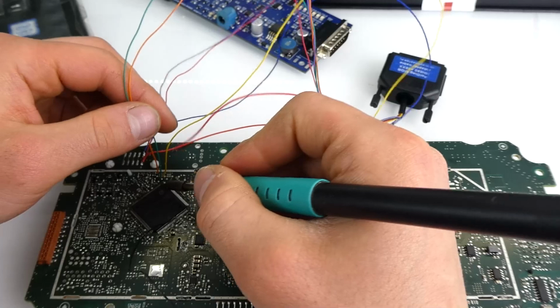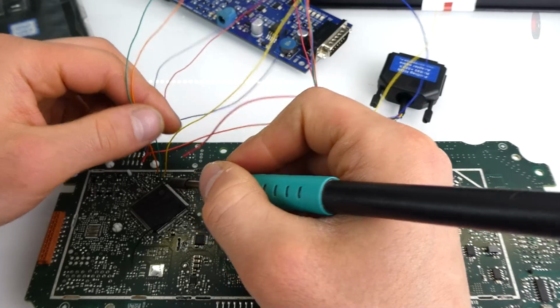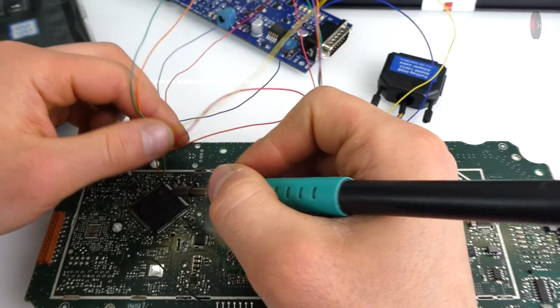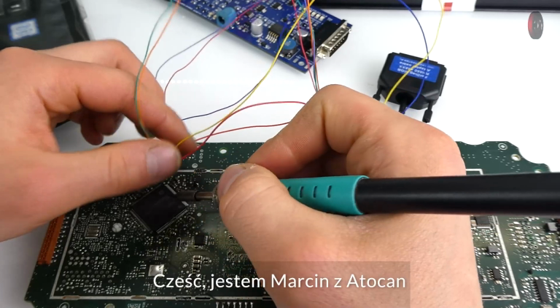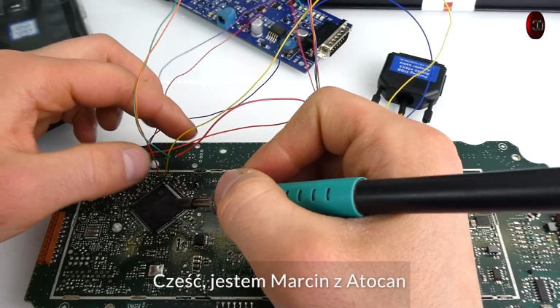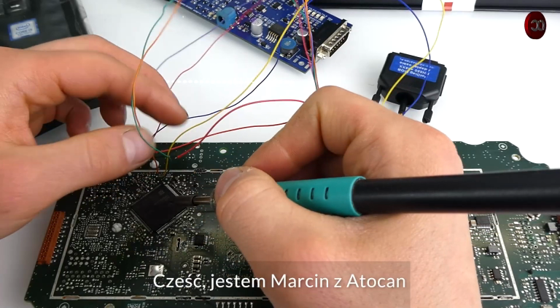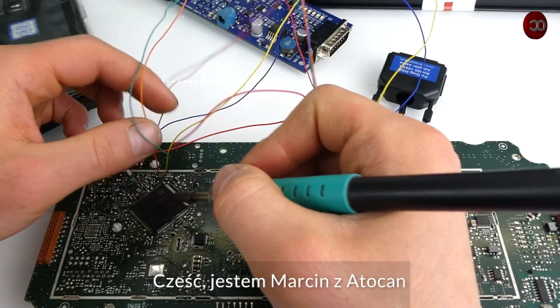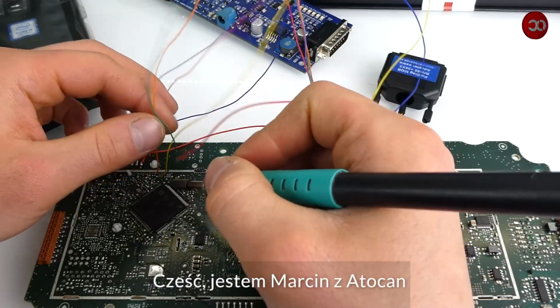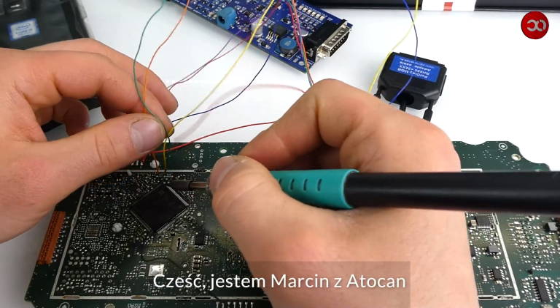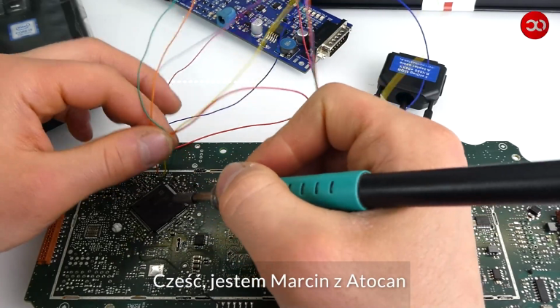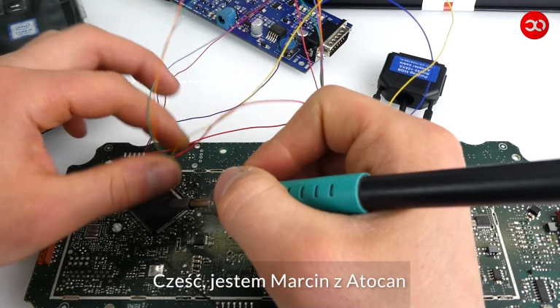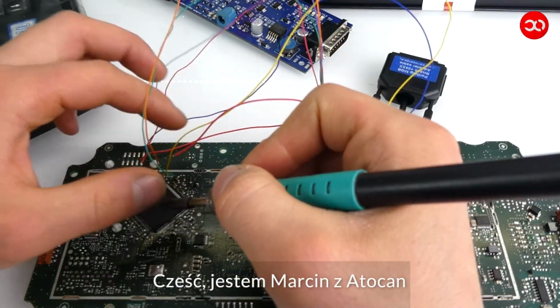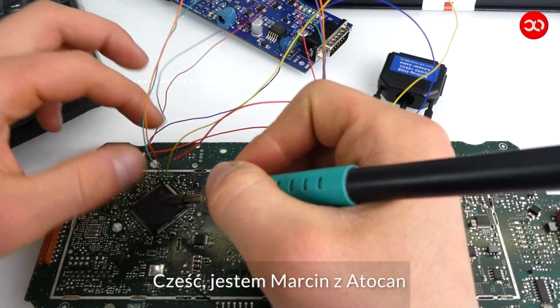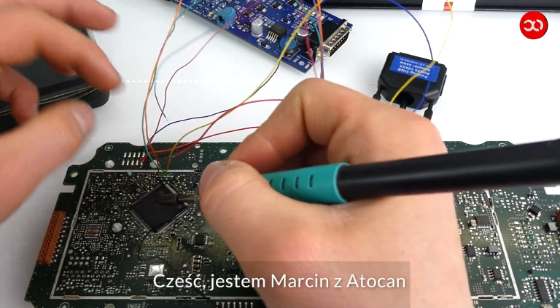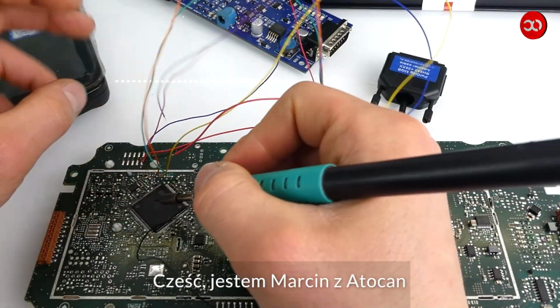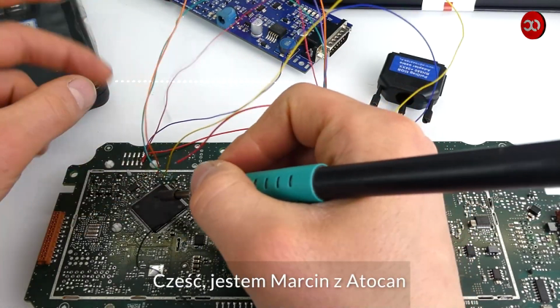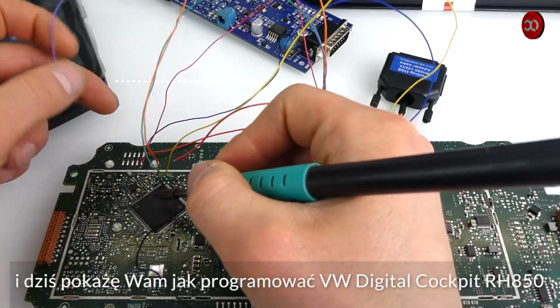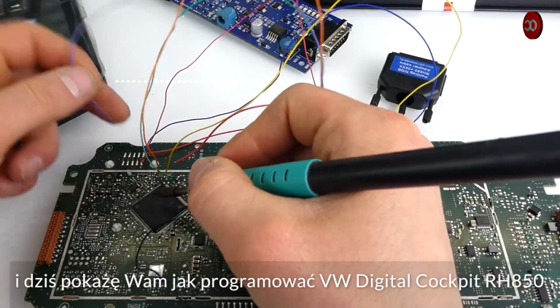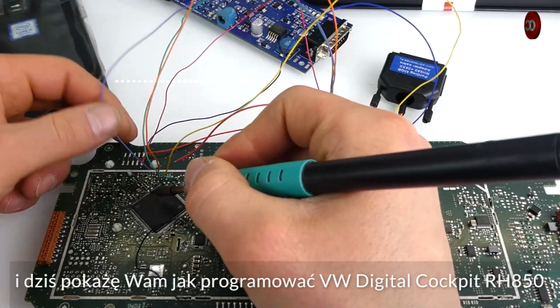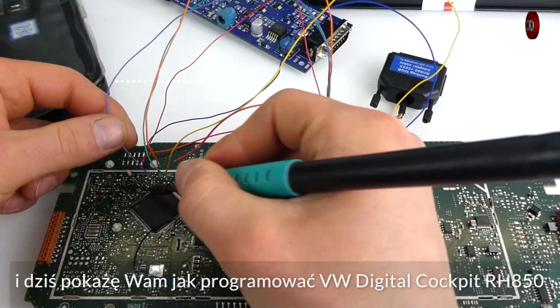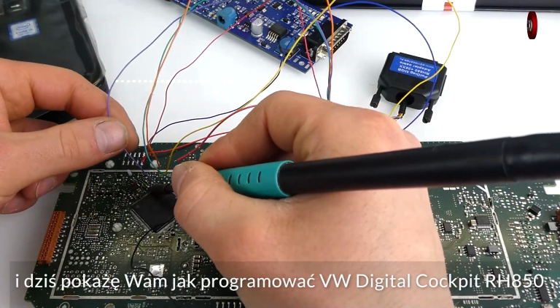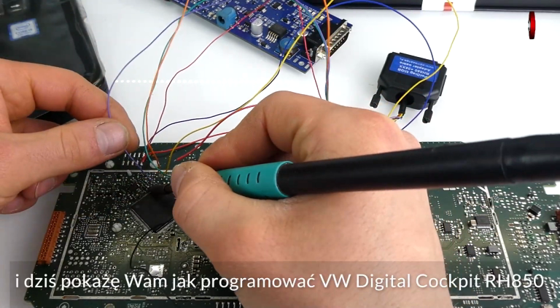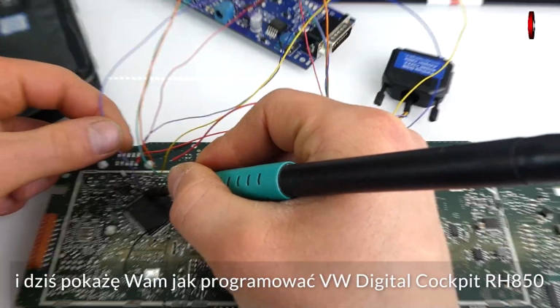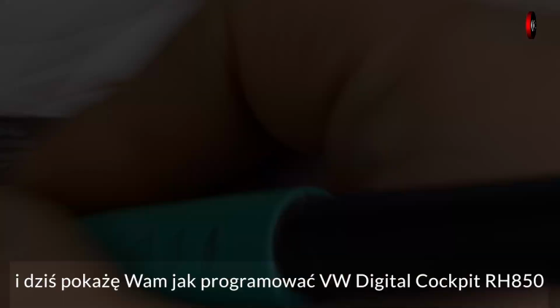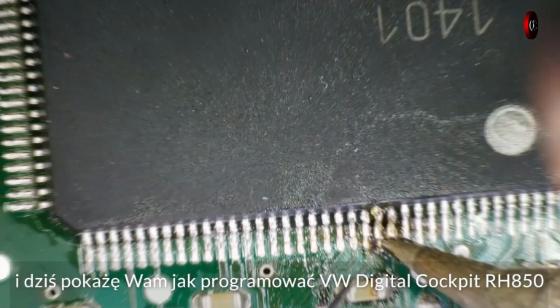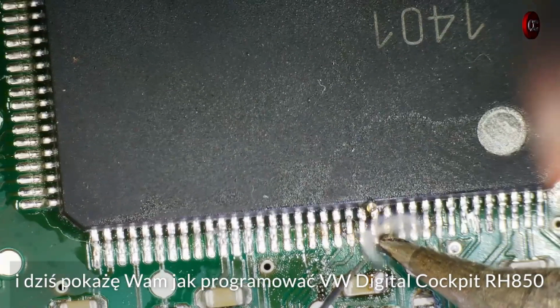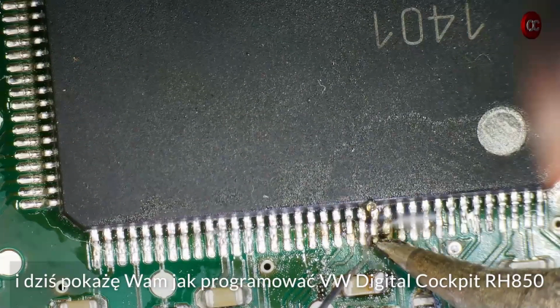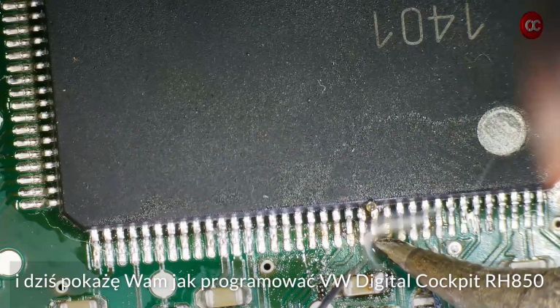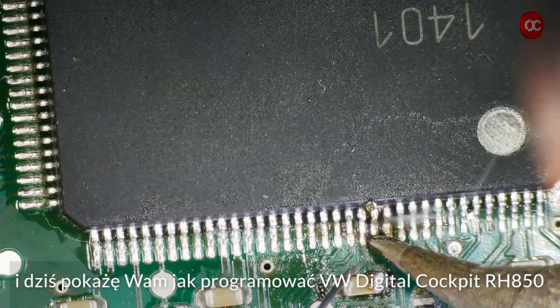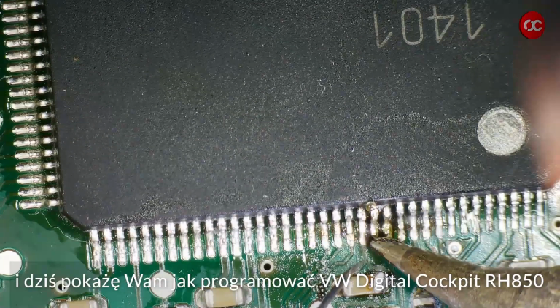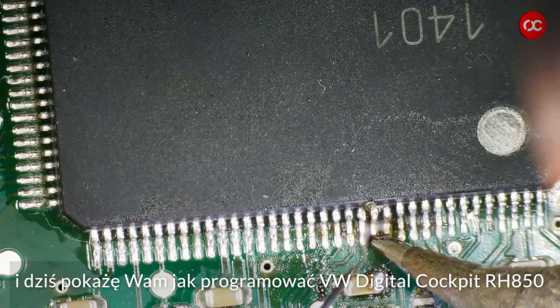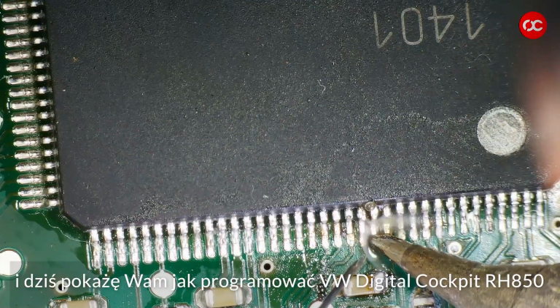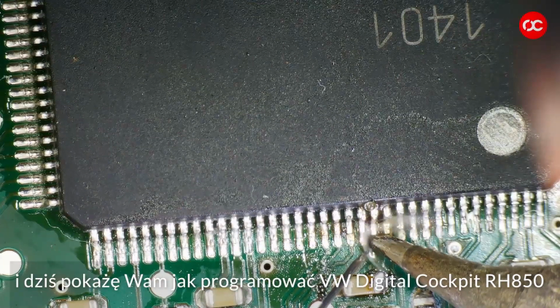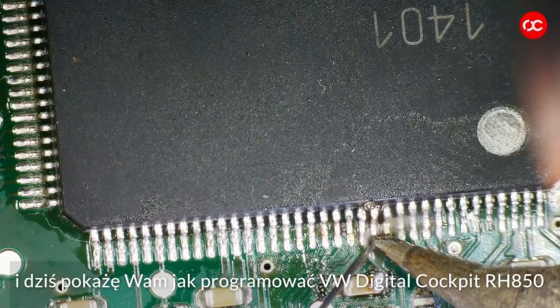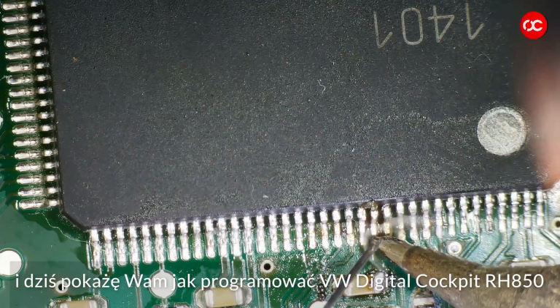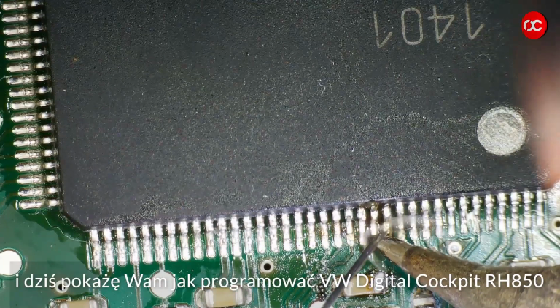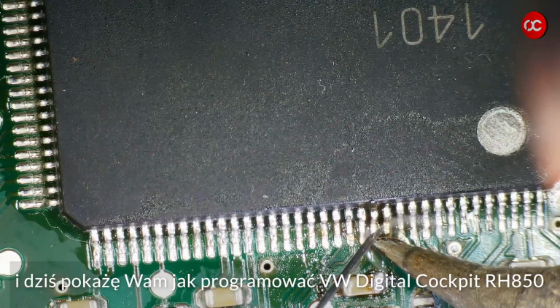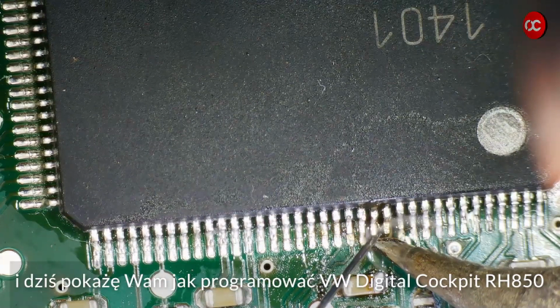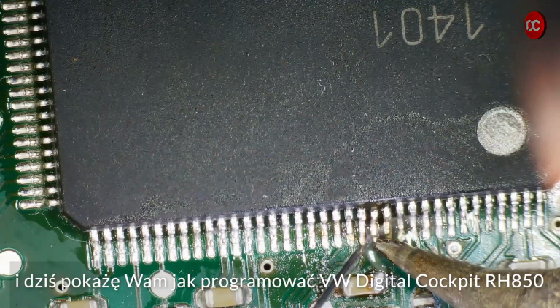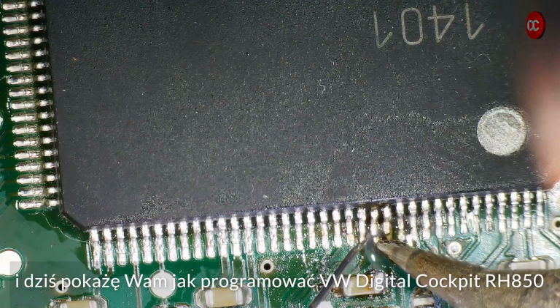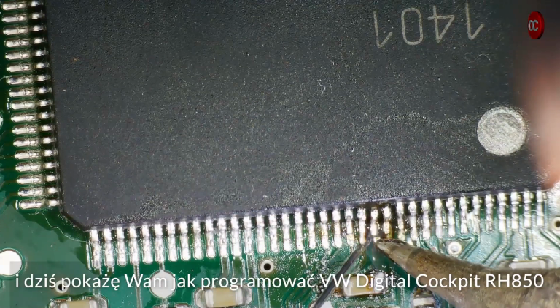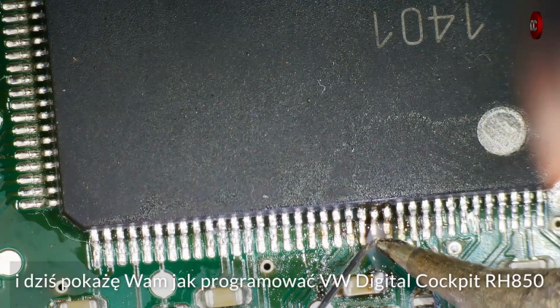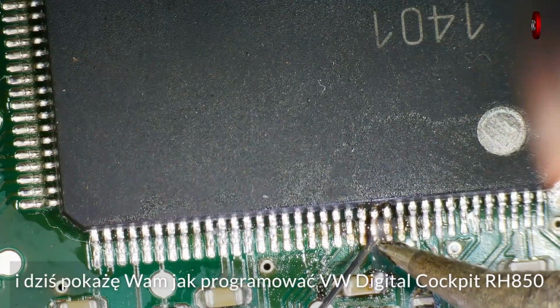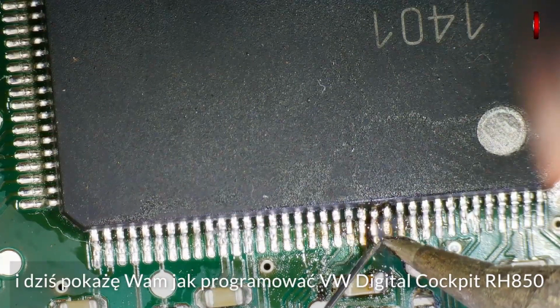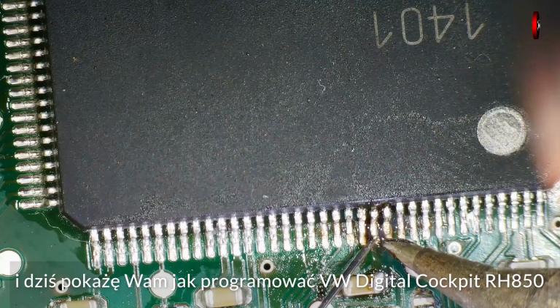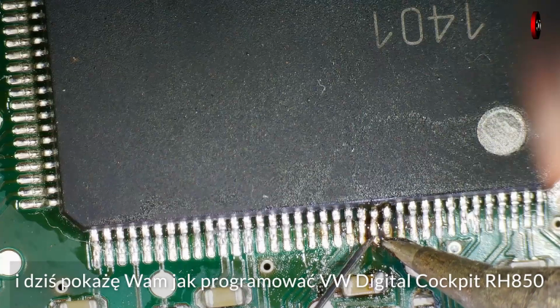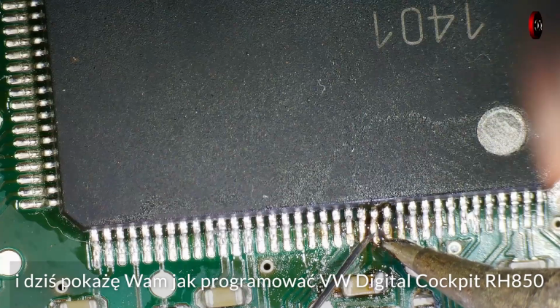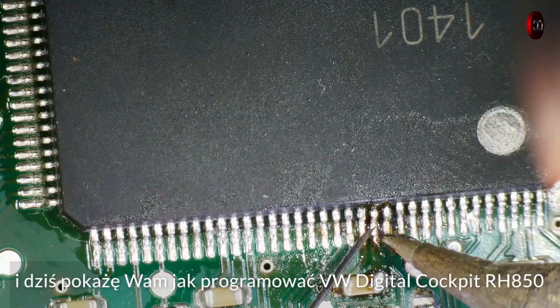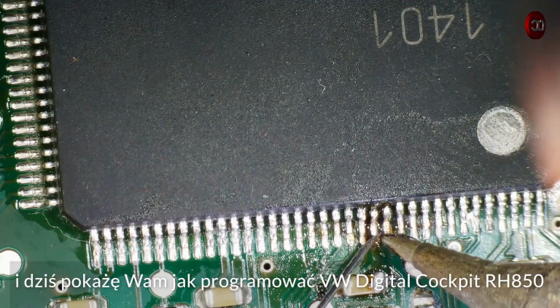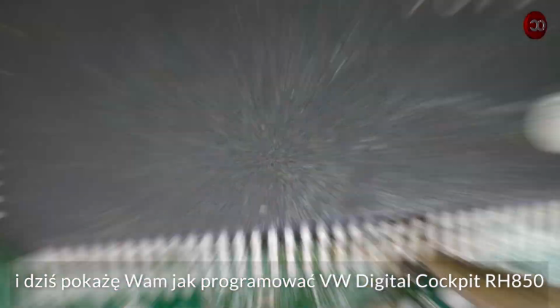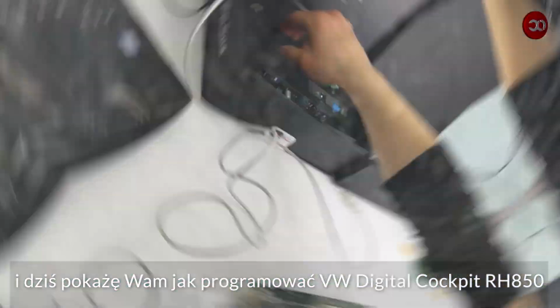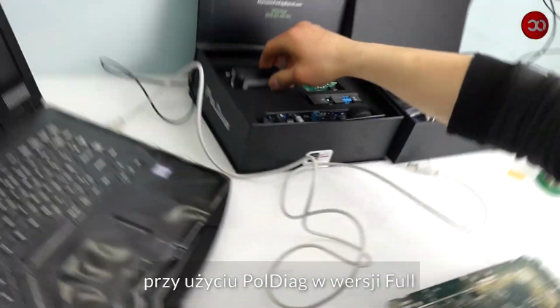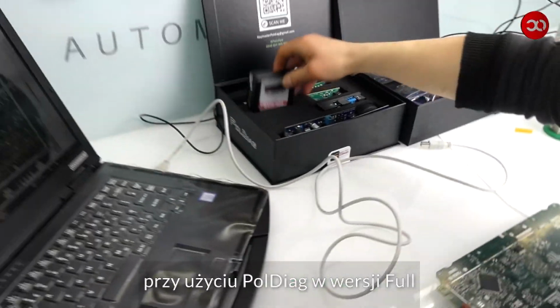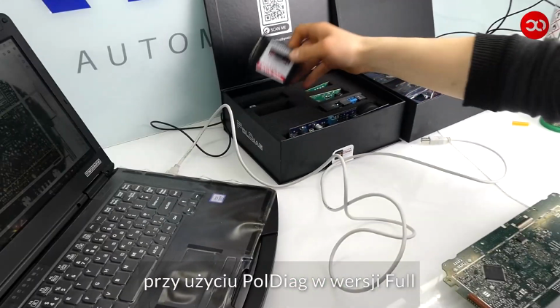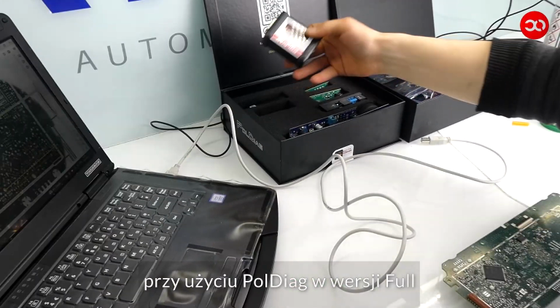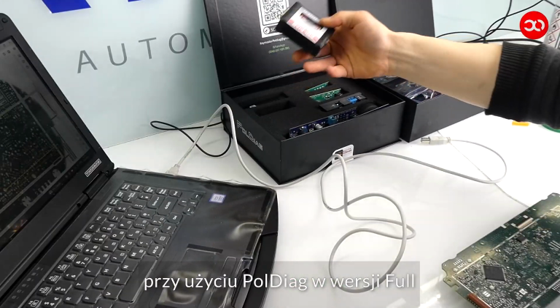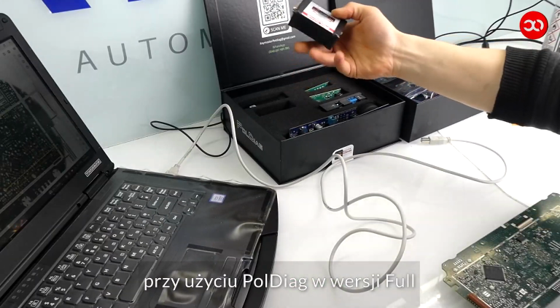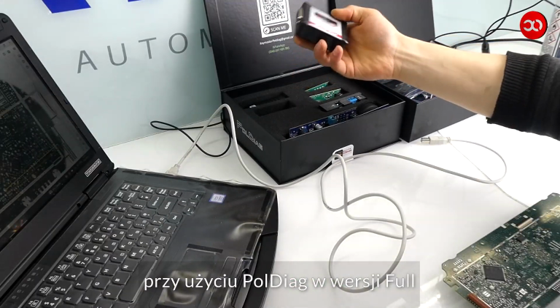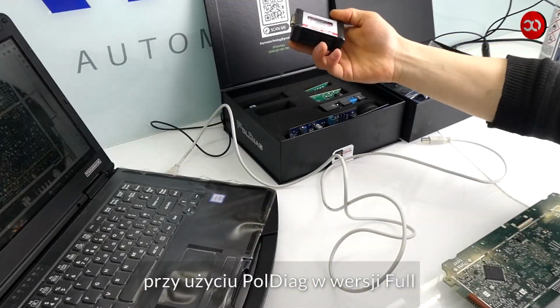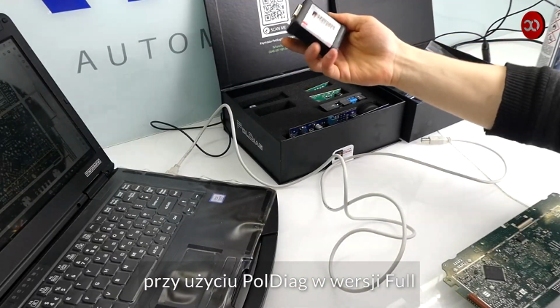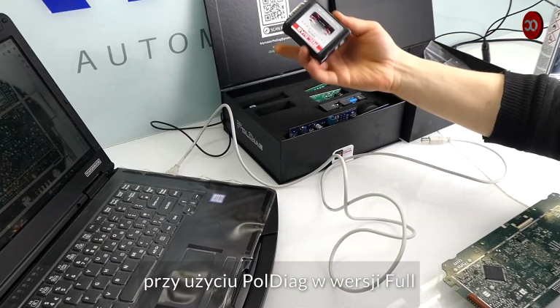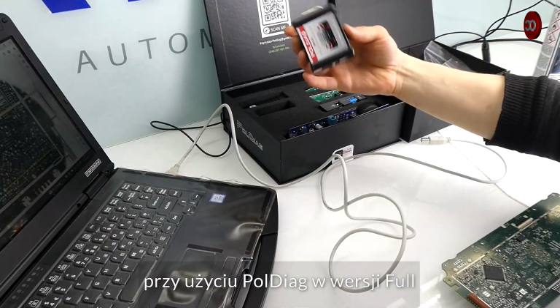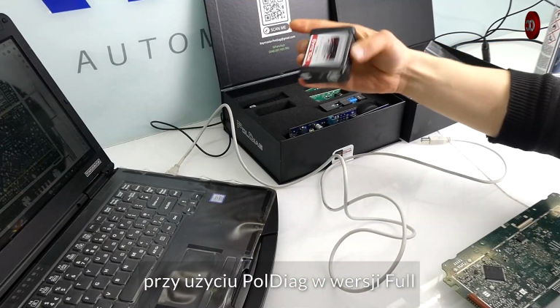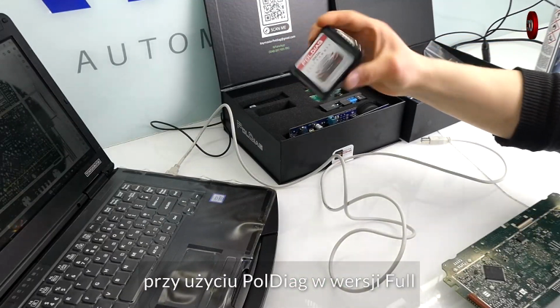Hi, I'm Marcin from AutoCAN and today I will show you how to program VW Digital Cockpit RH850 using Poldiag full version.